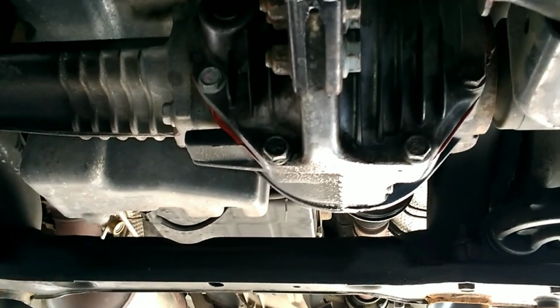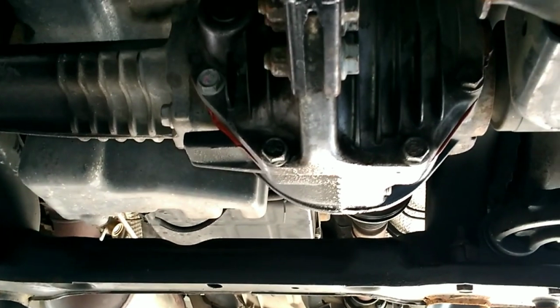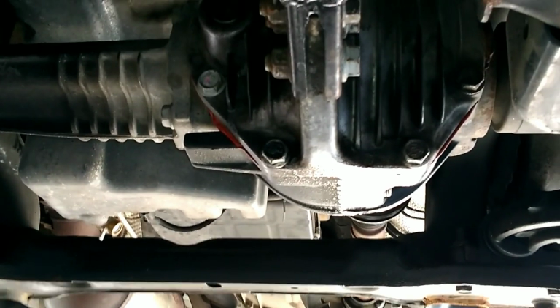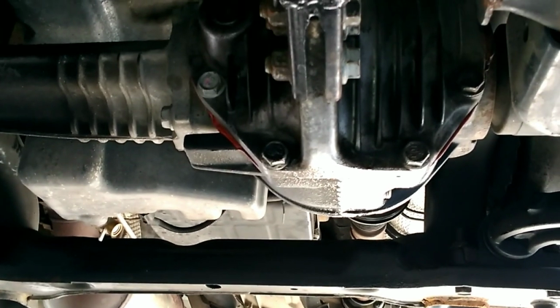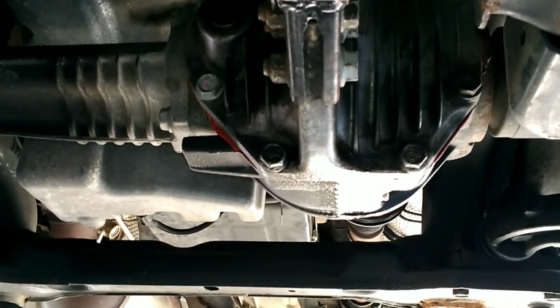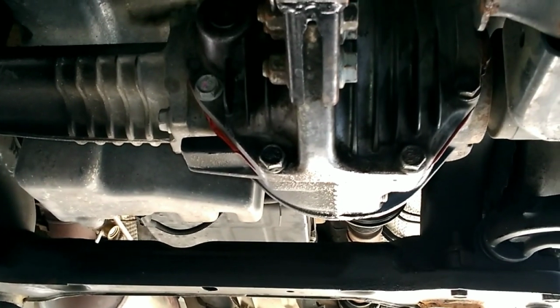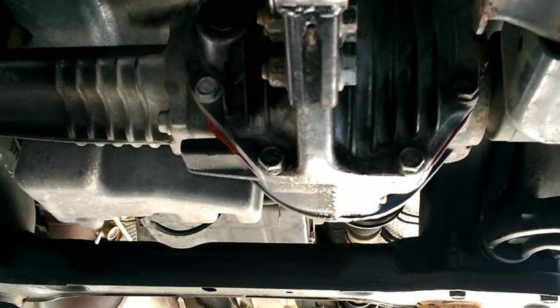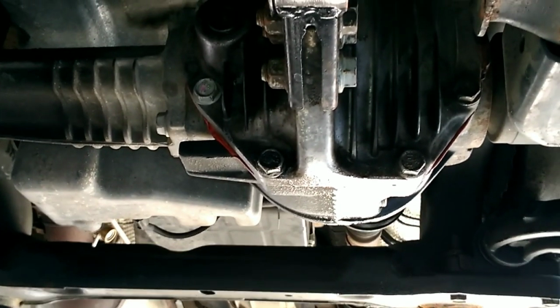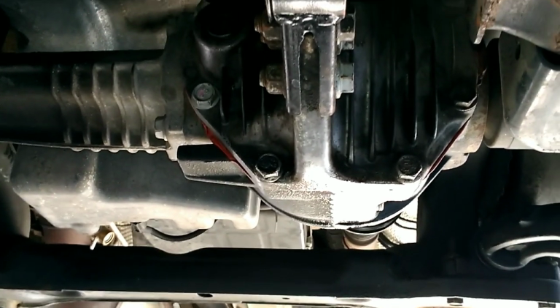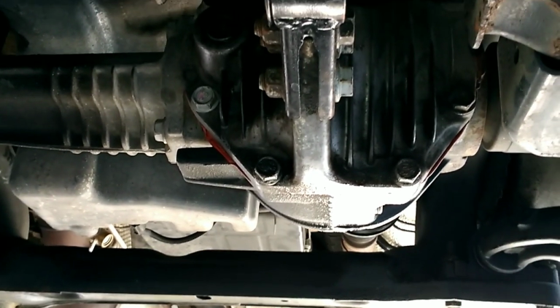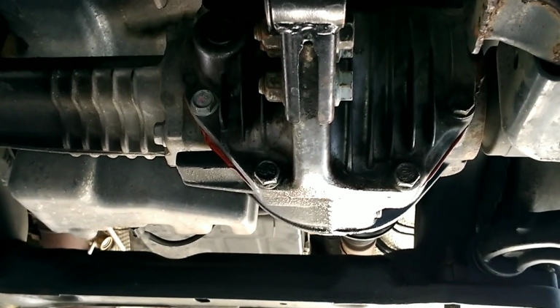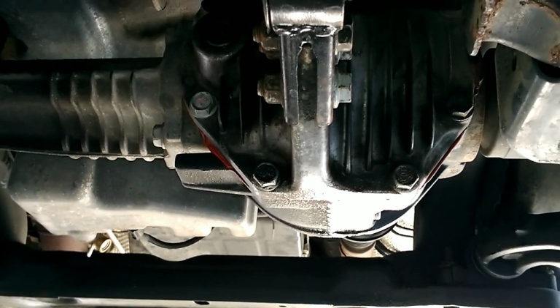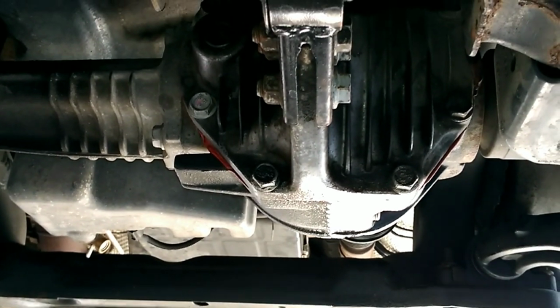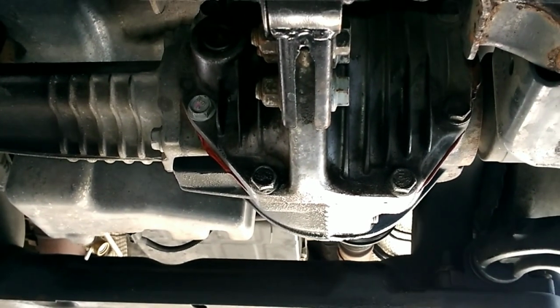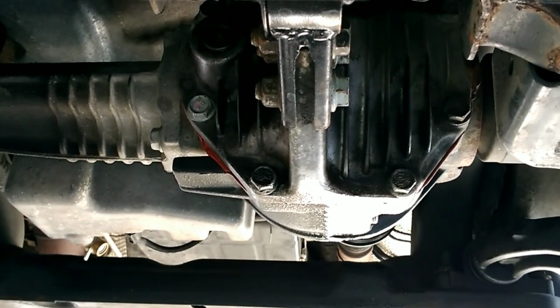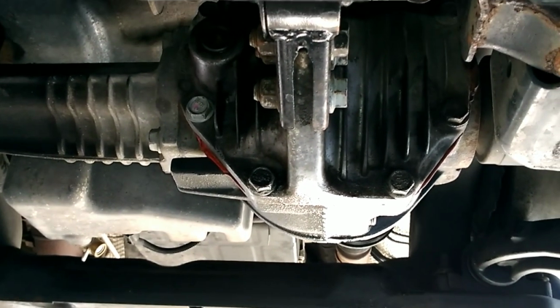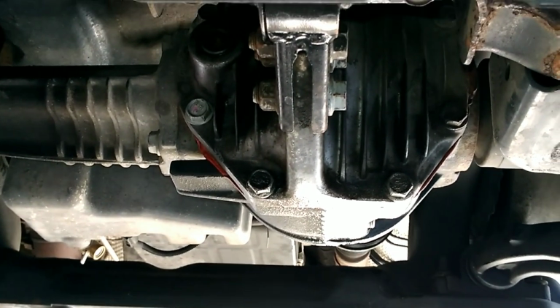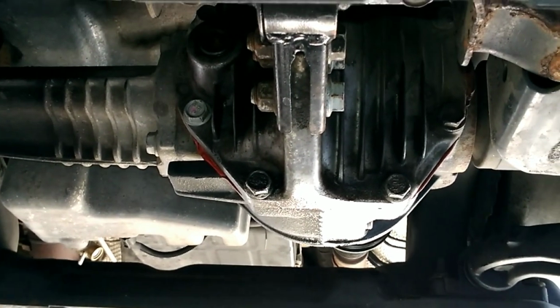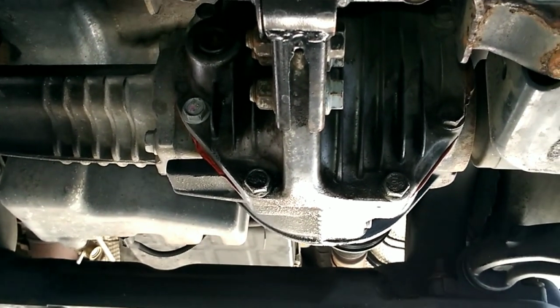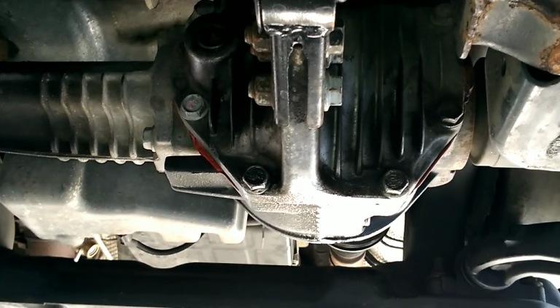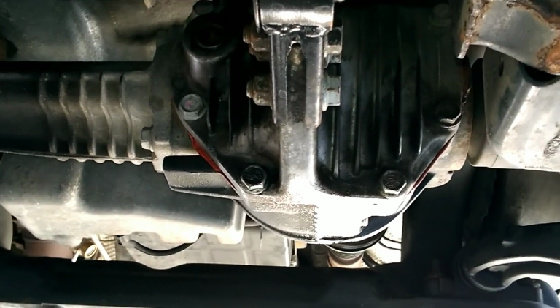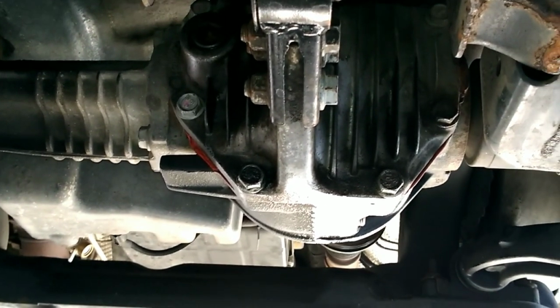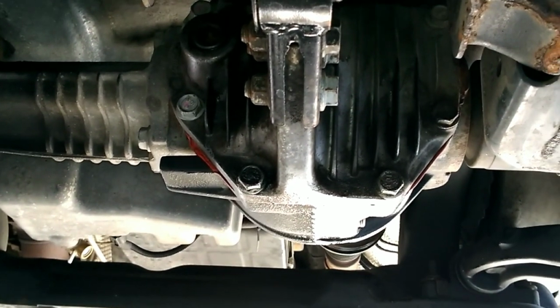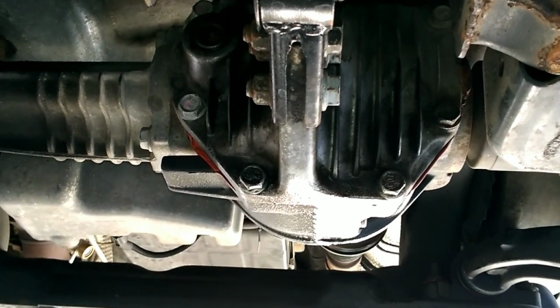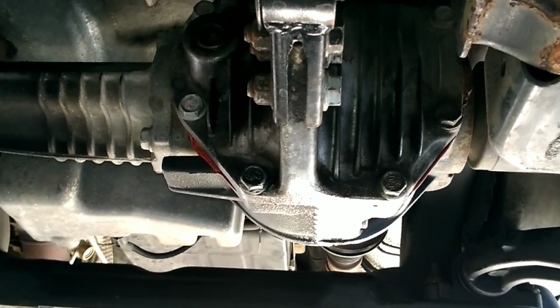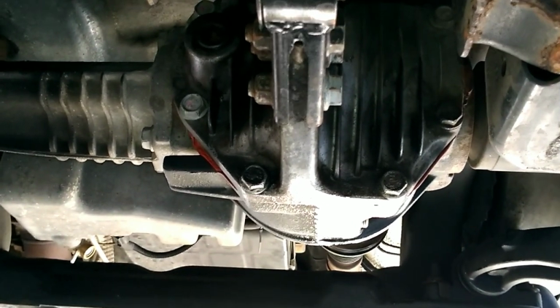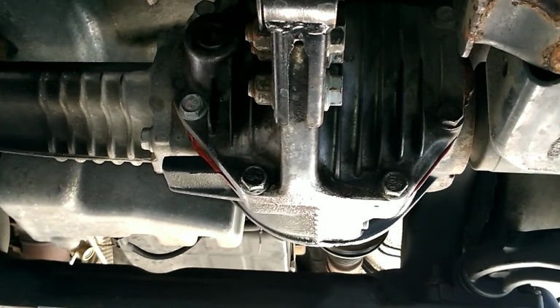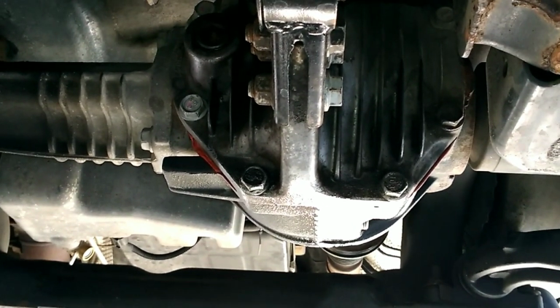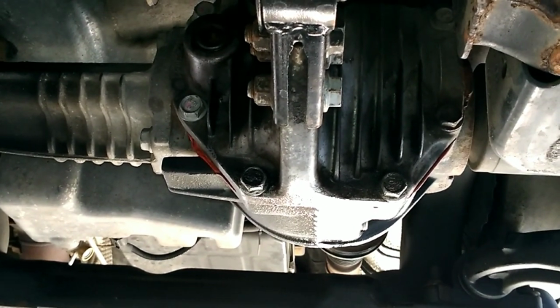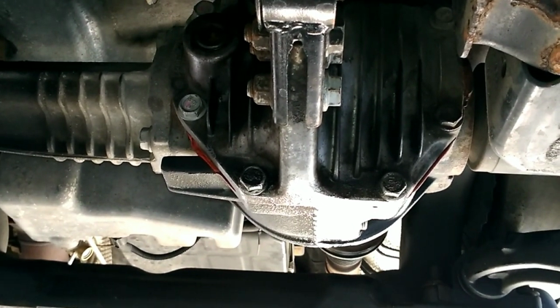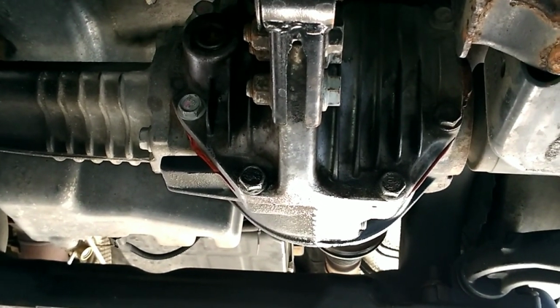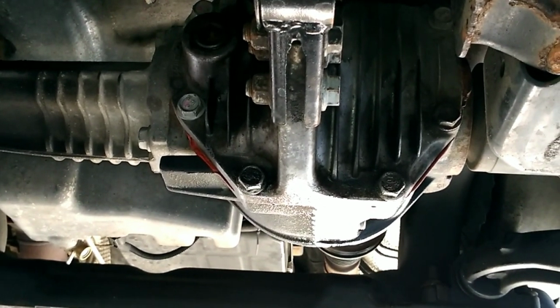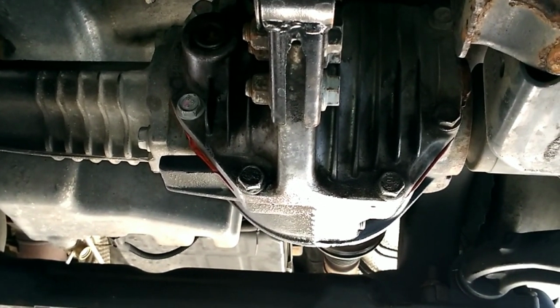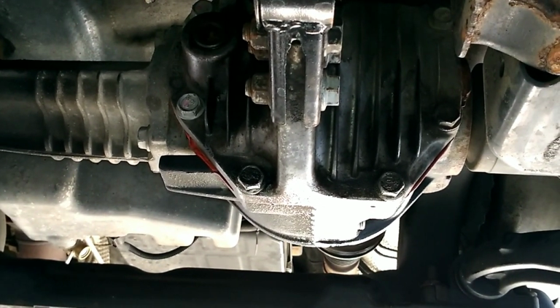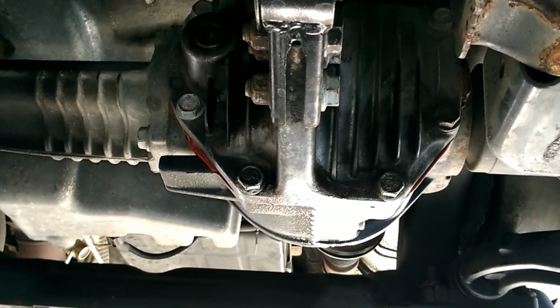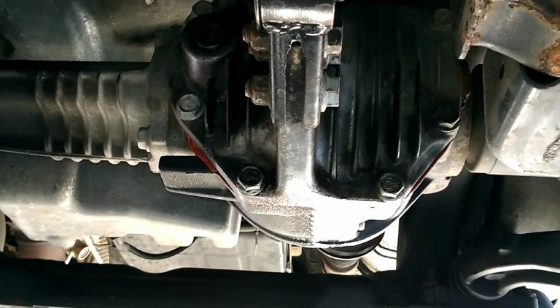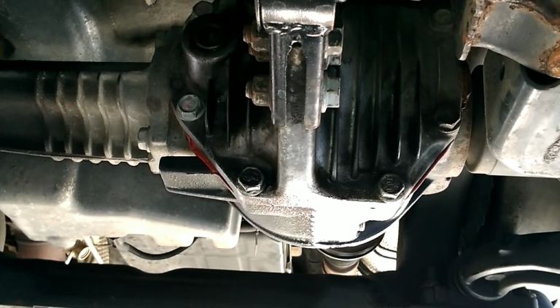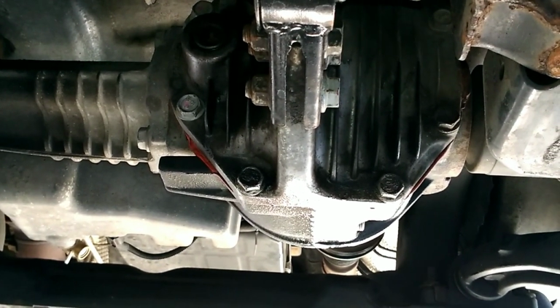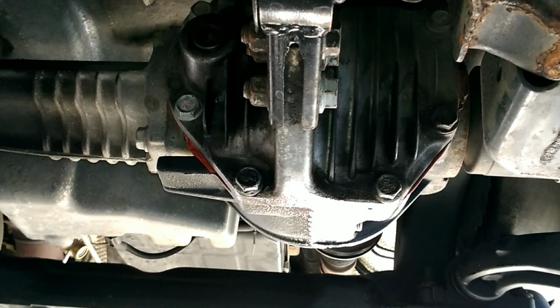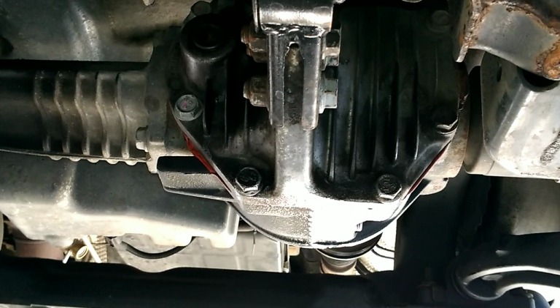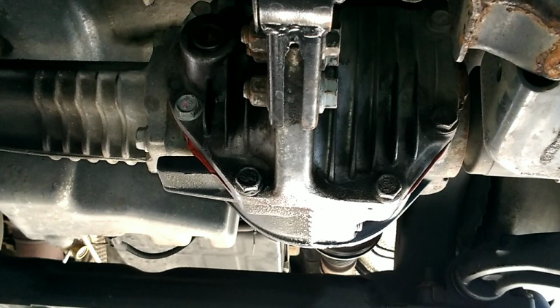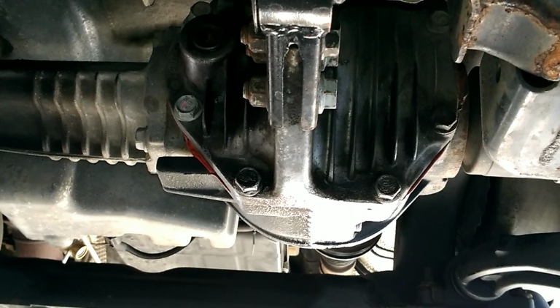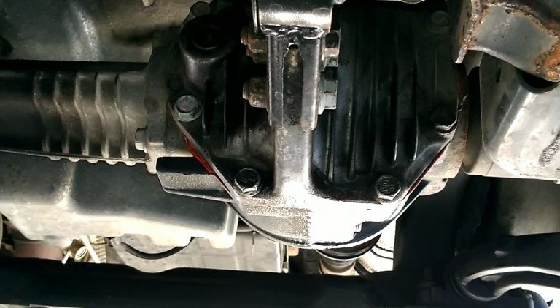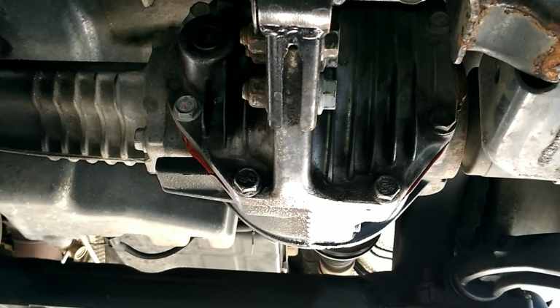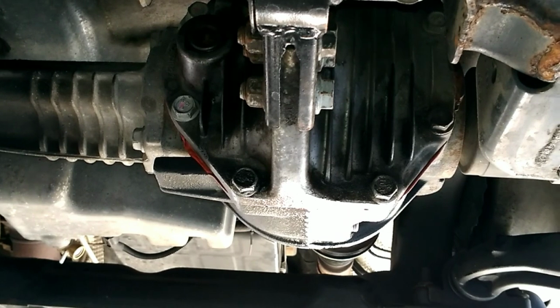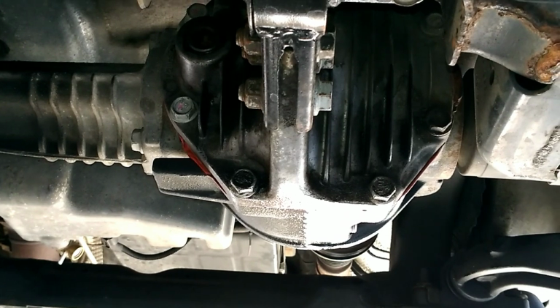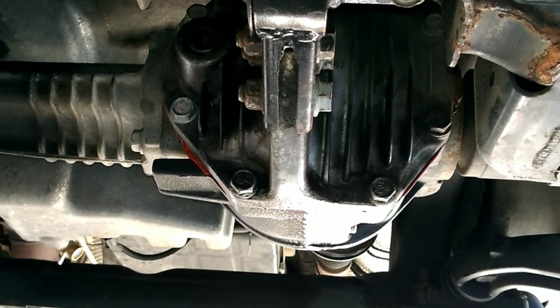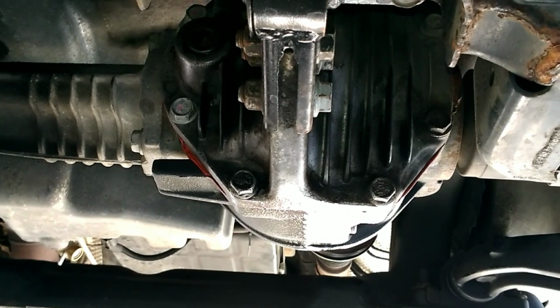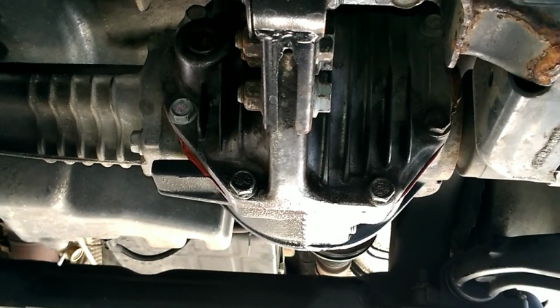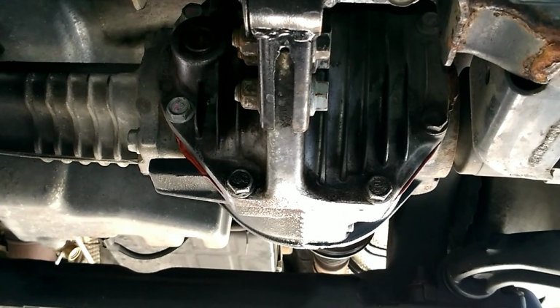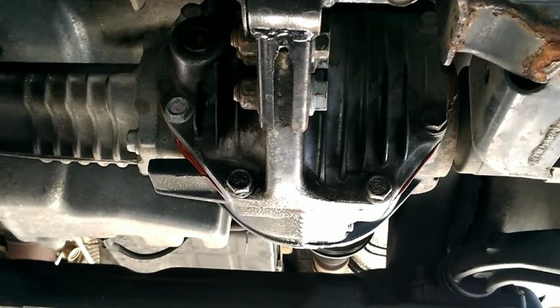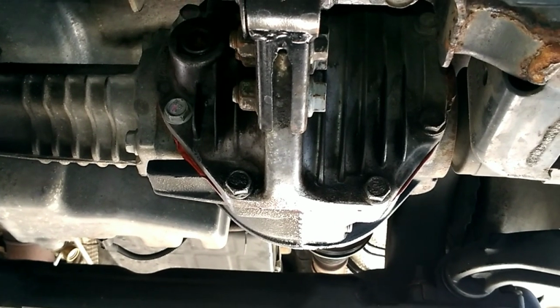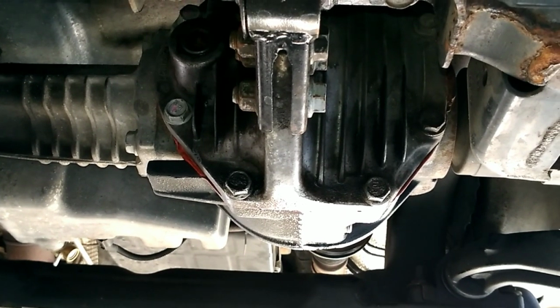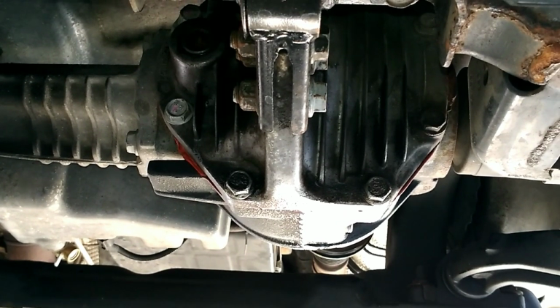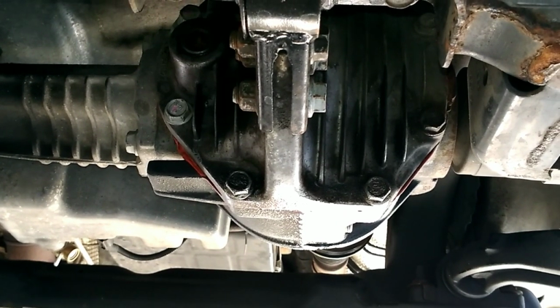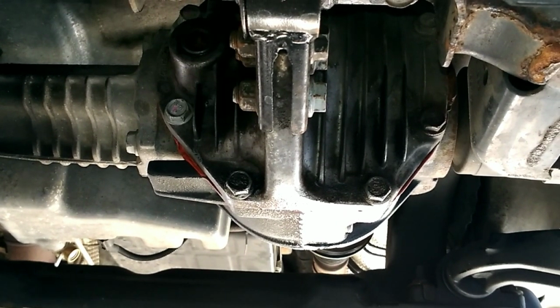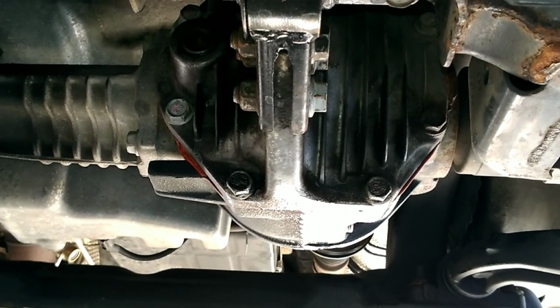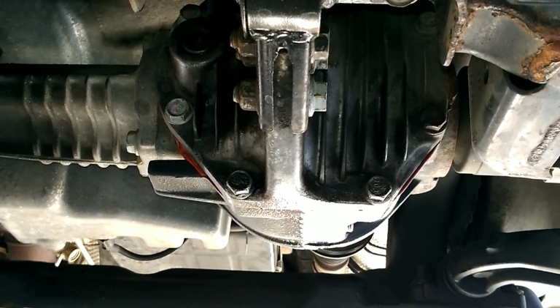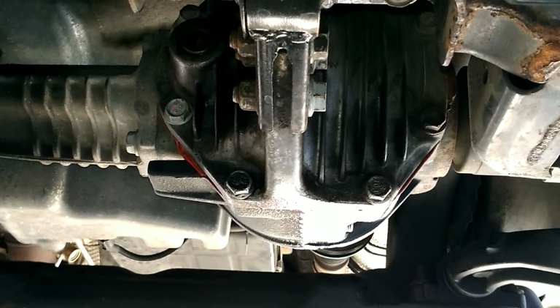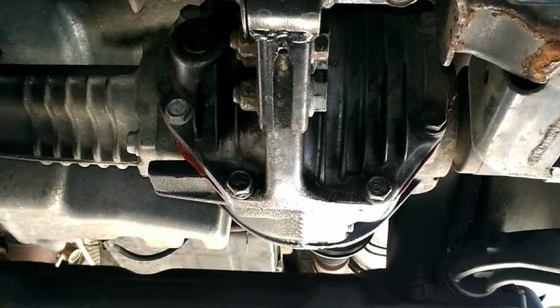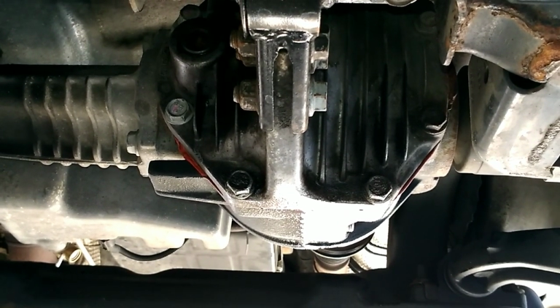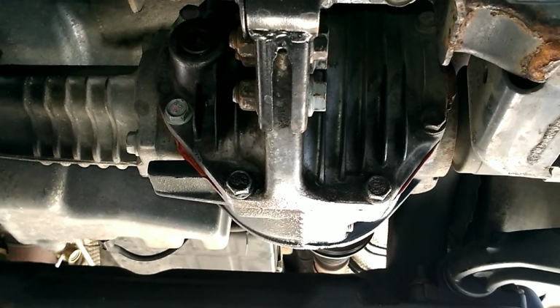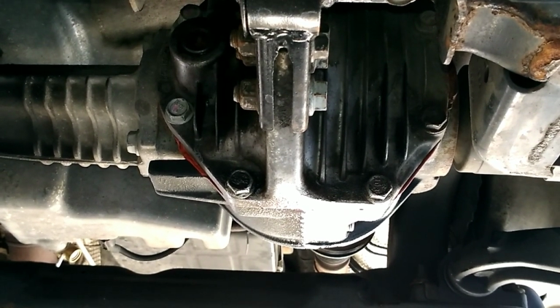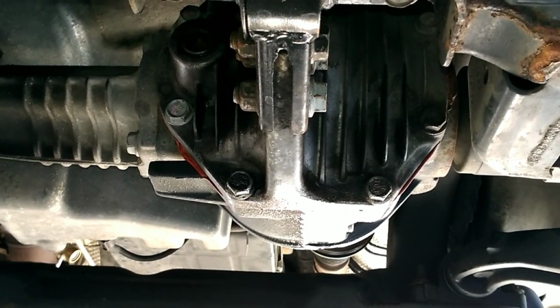This is probably just going to be a one-minute video on doing the front differential fluid on a Jeep Grand Cherokee.